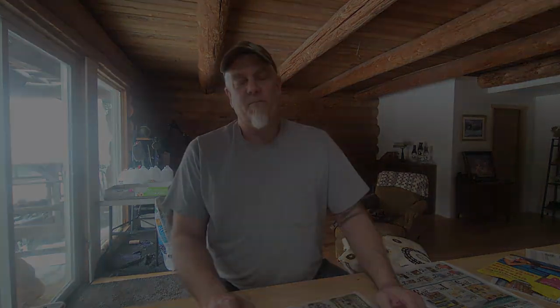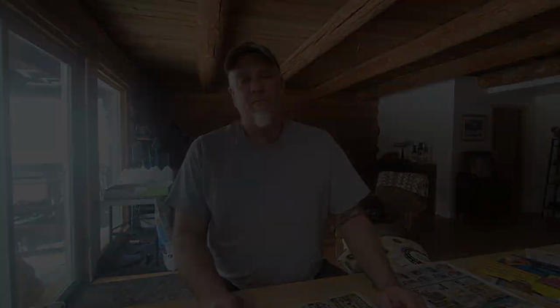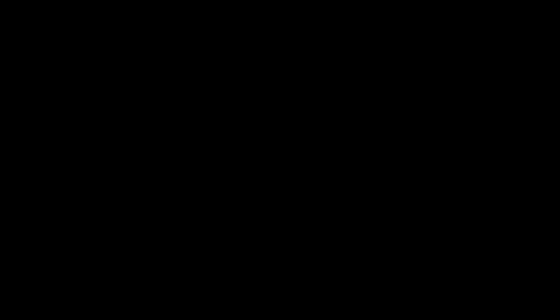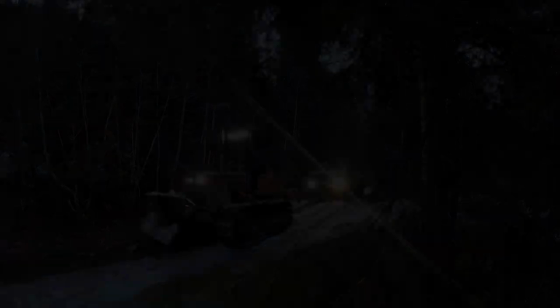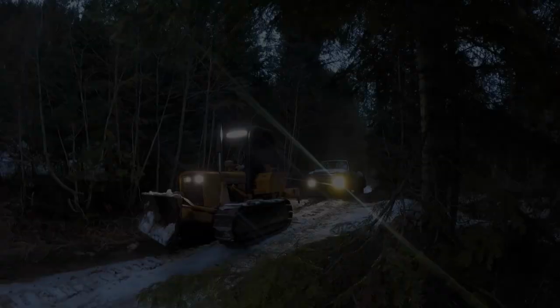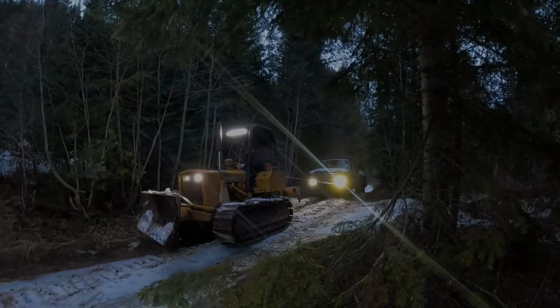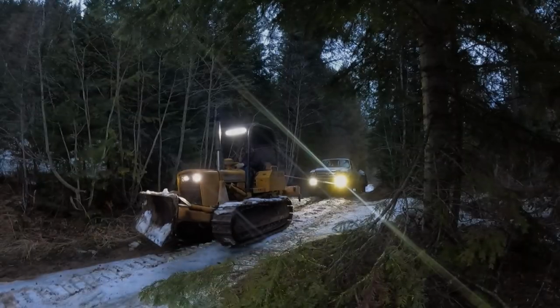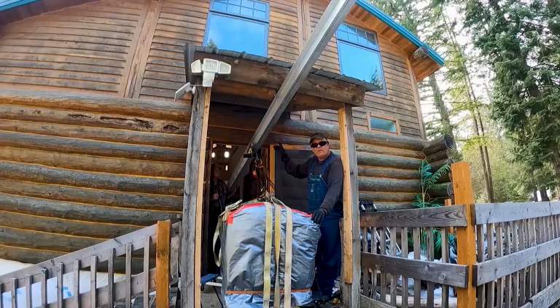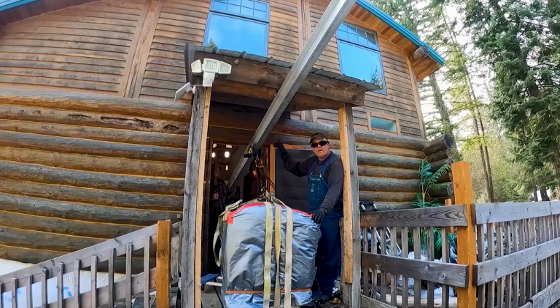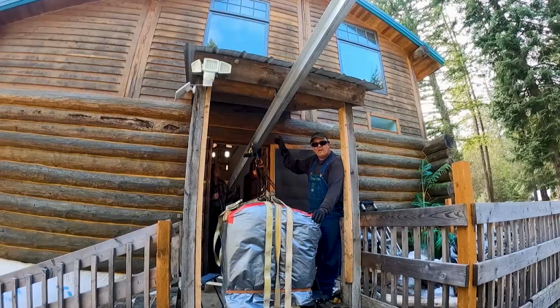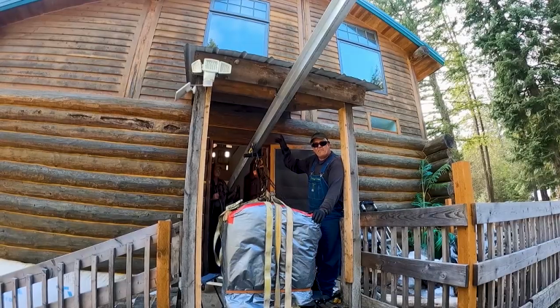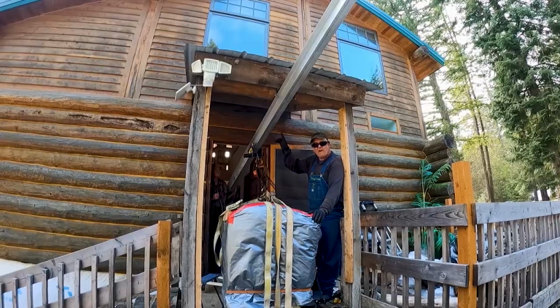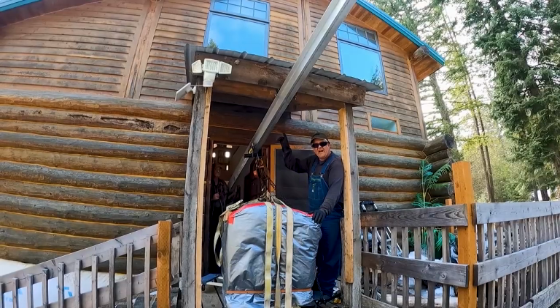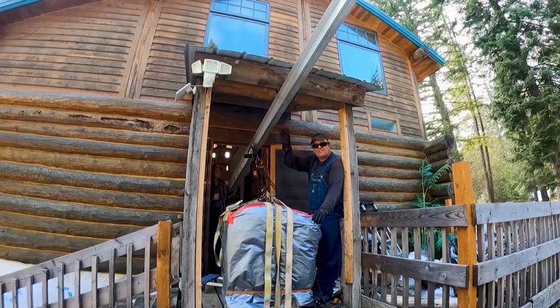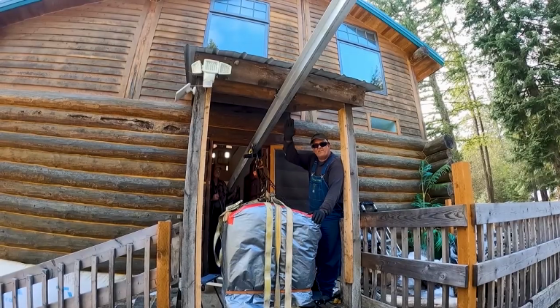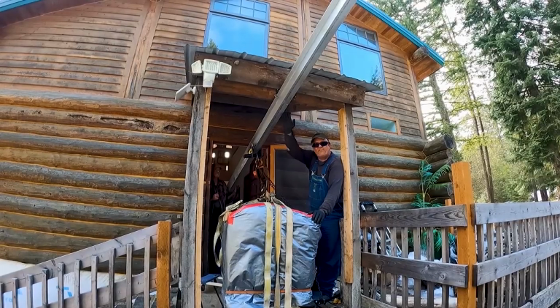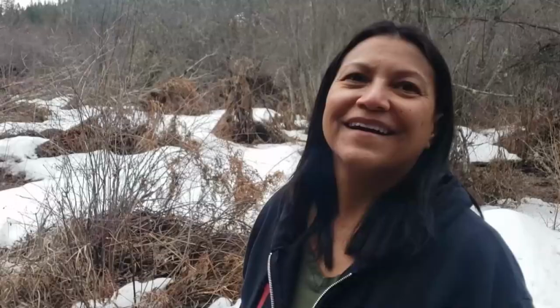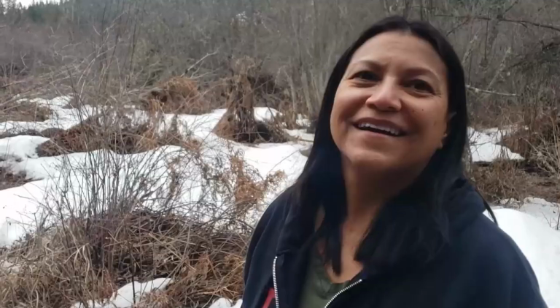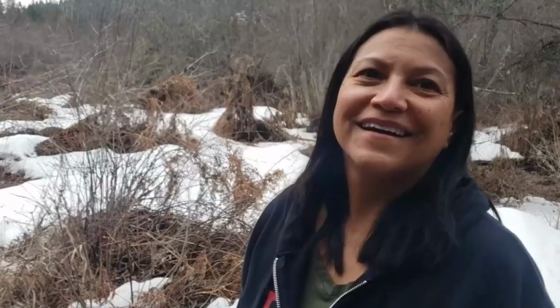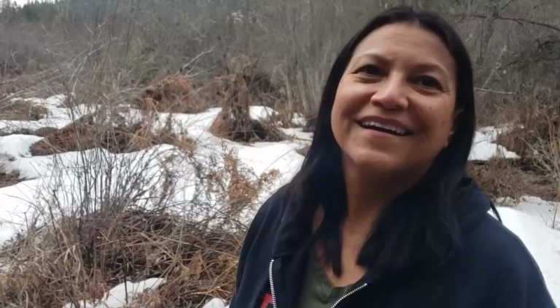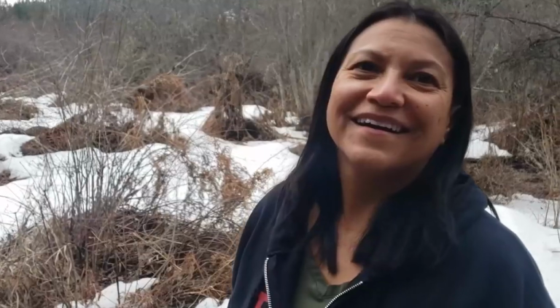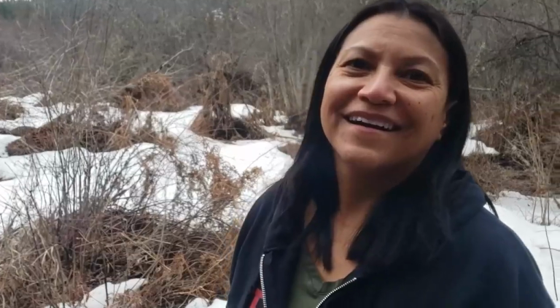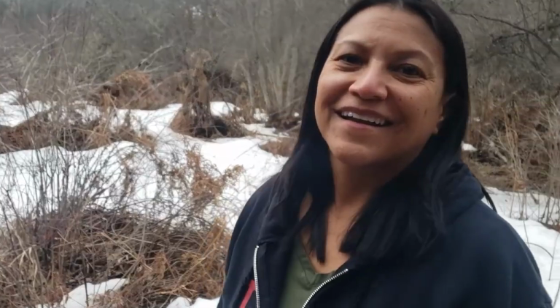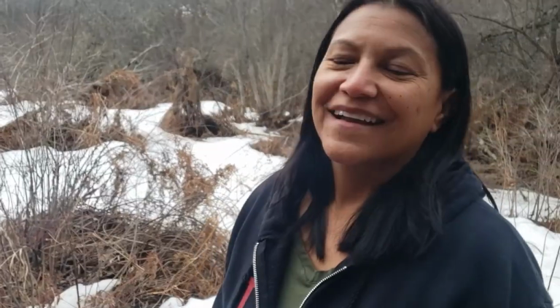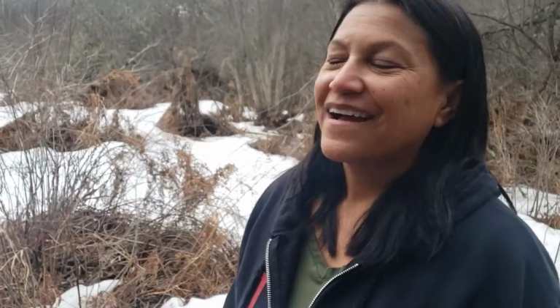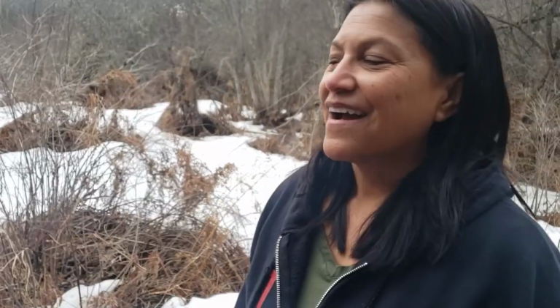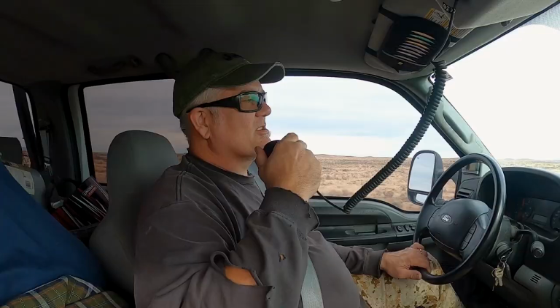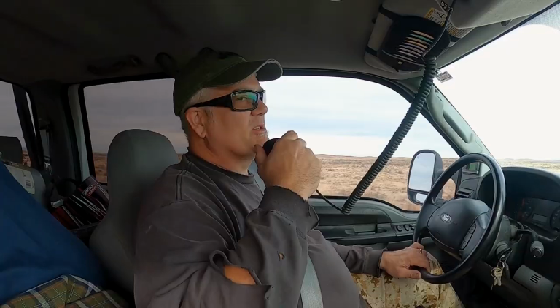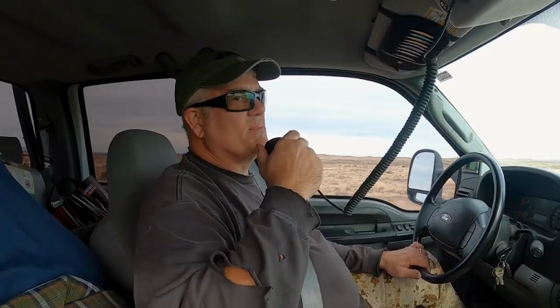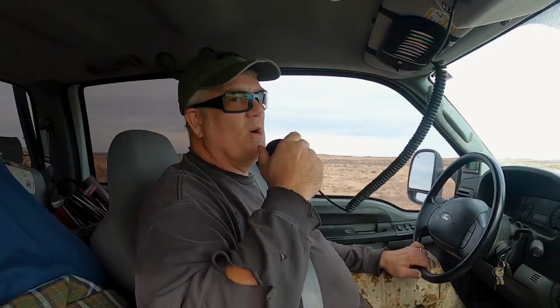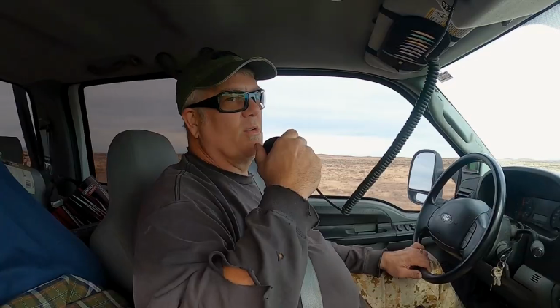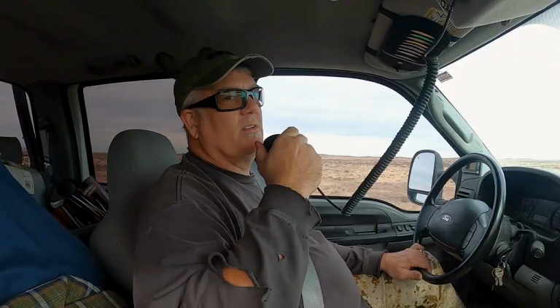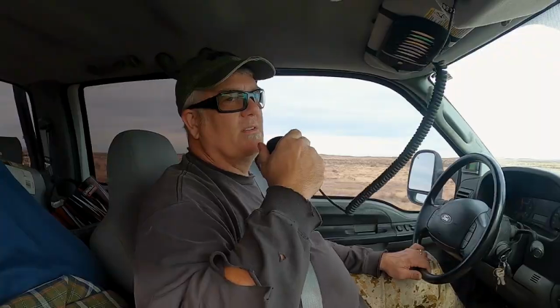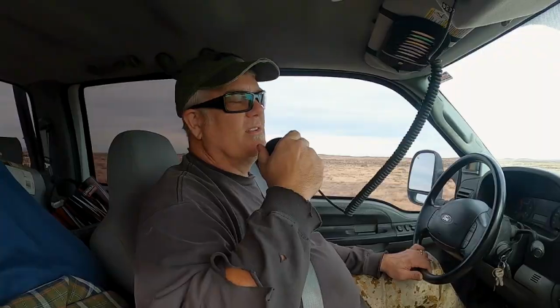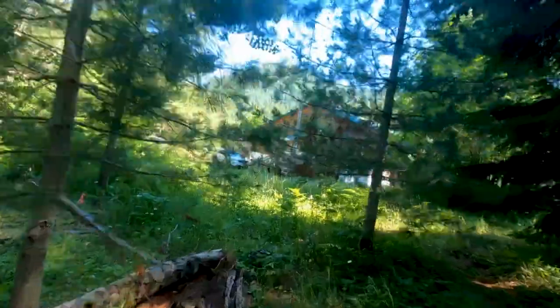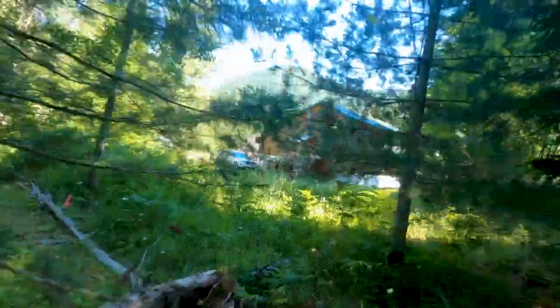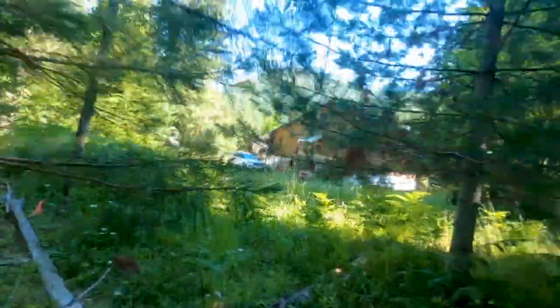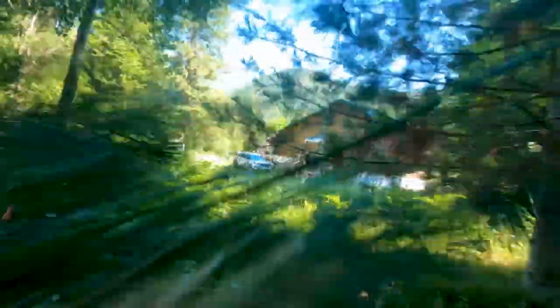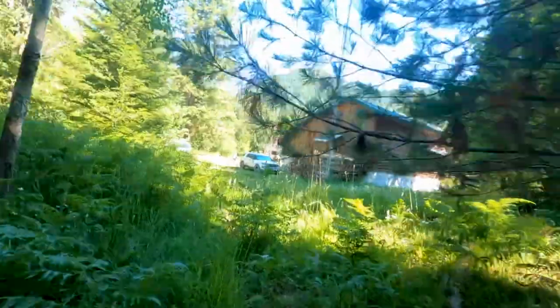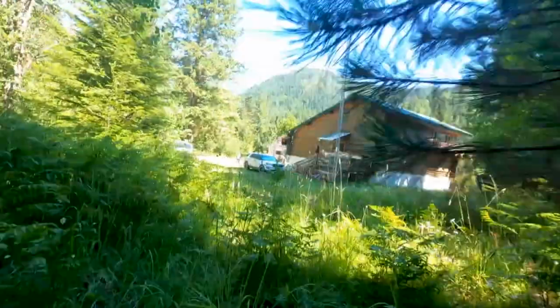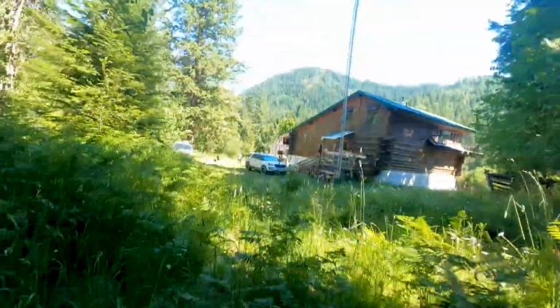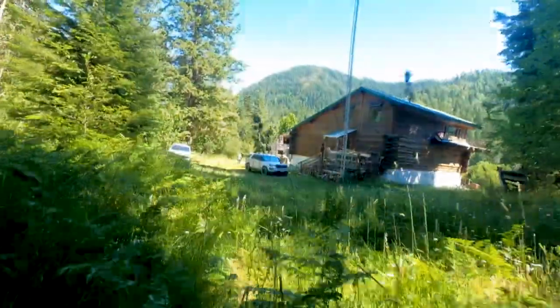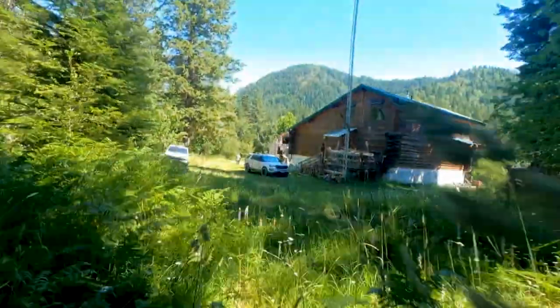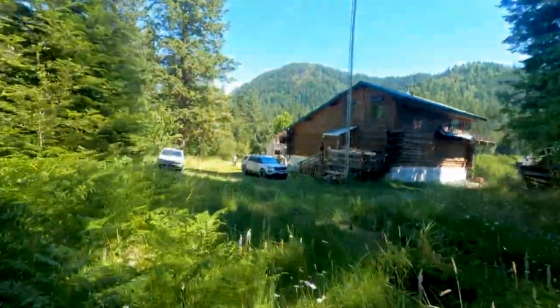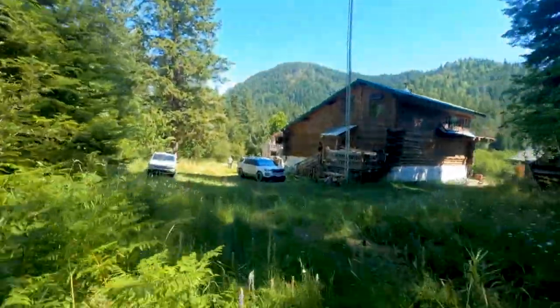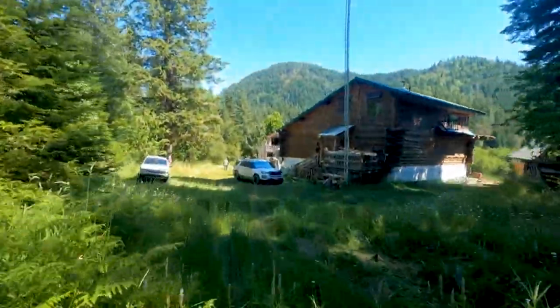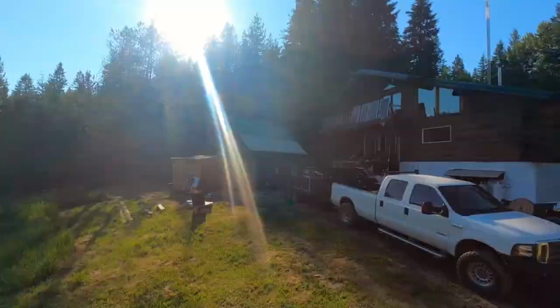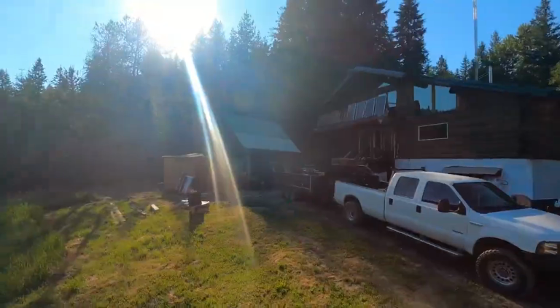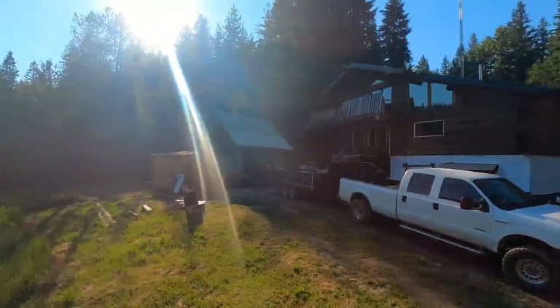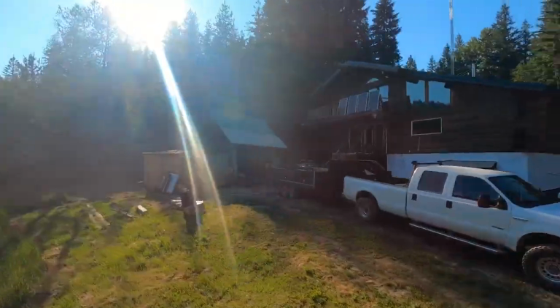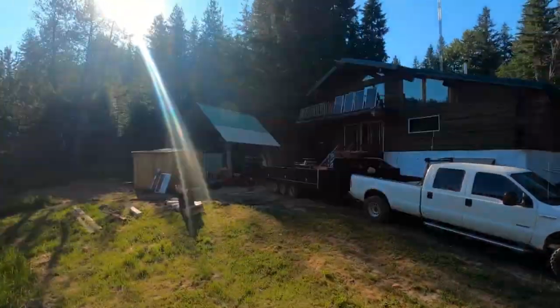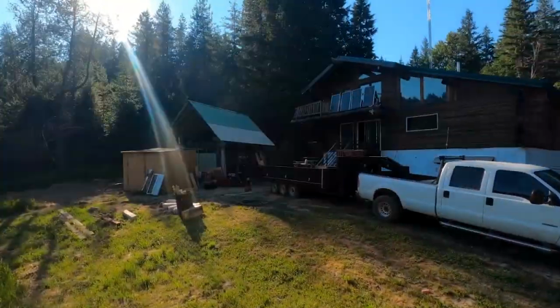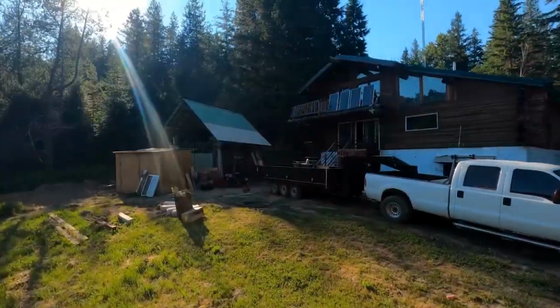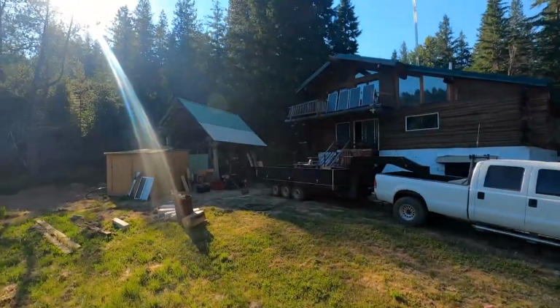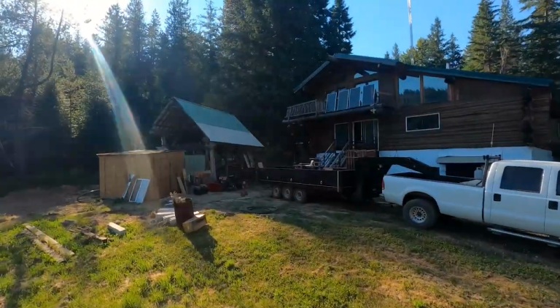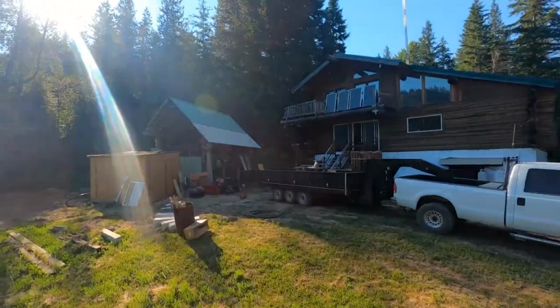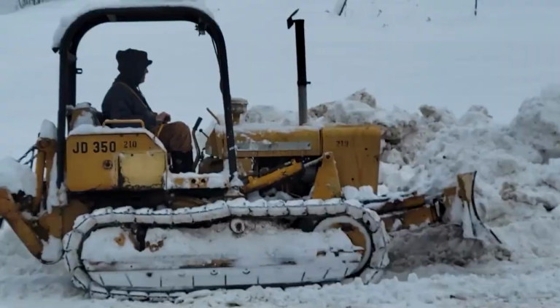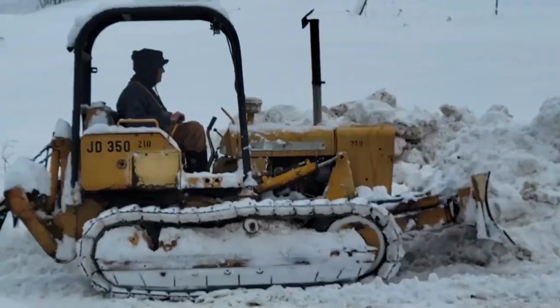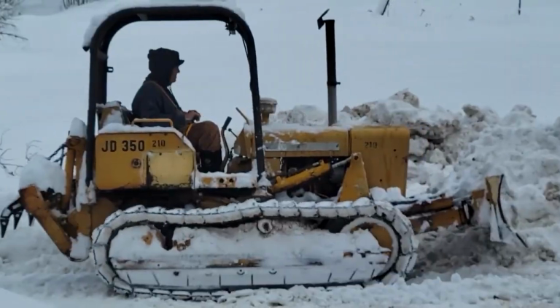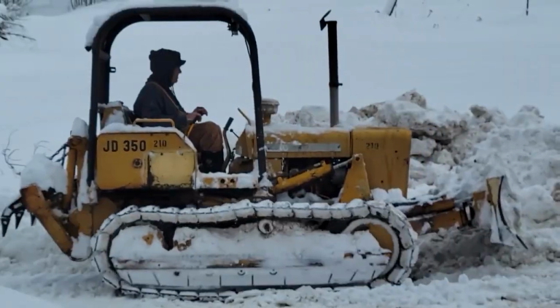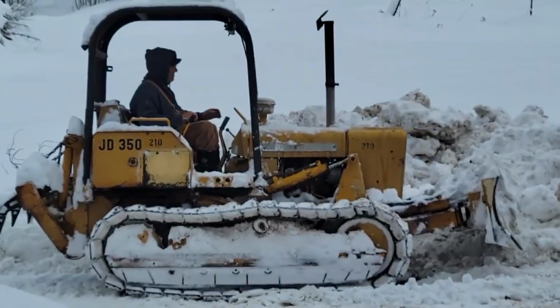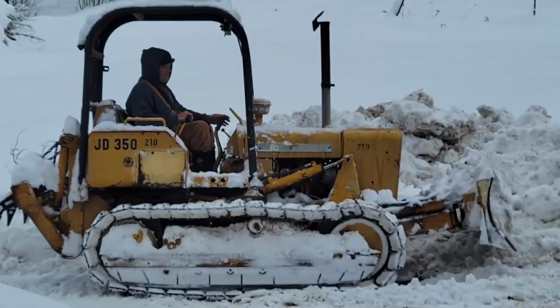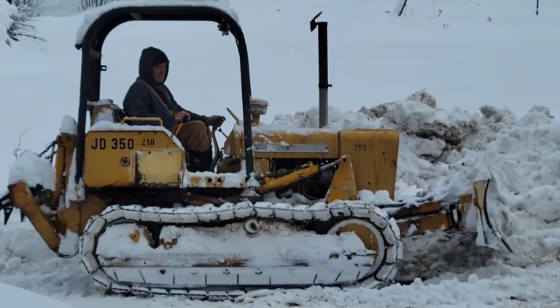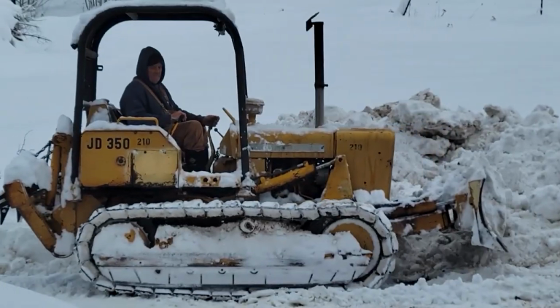Welcome to Hidden Valley Homestead, where my wife Olivia and I escape the city to homestead our off-grid property in Idaho. So this is our journey.